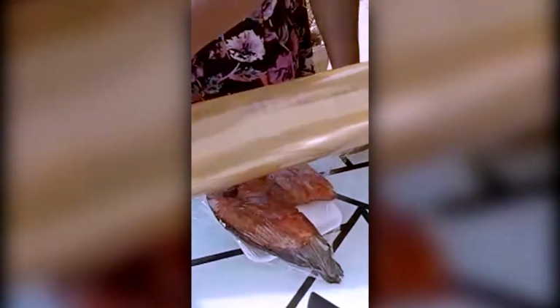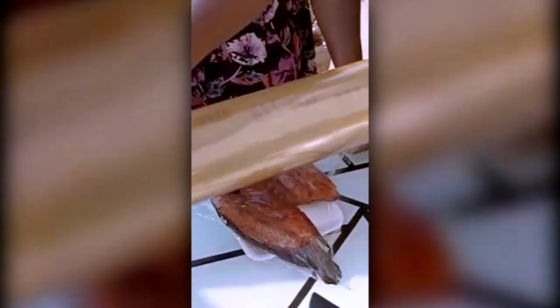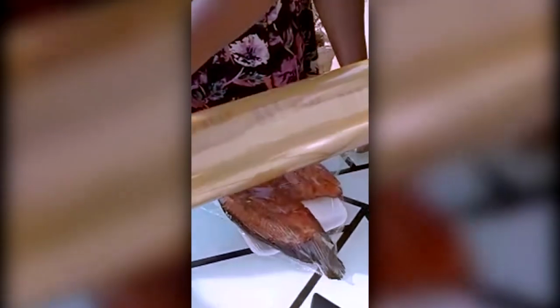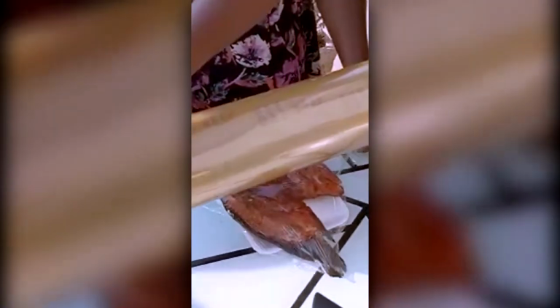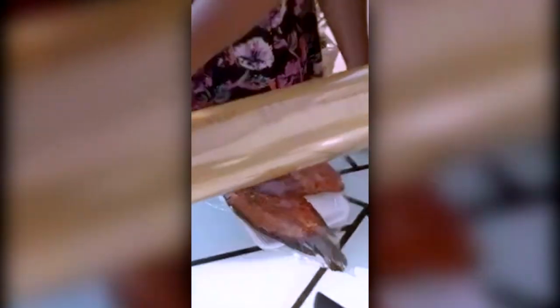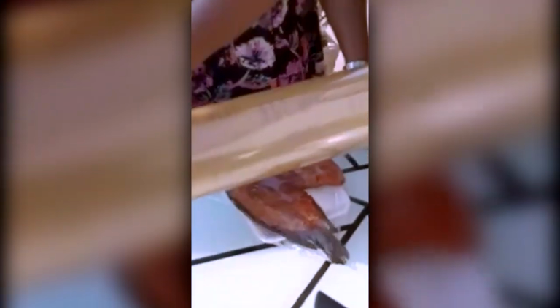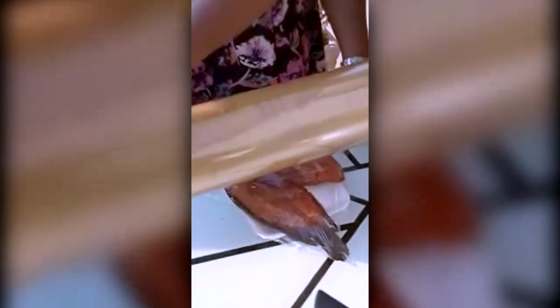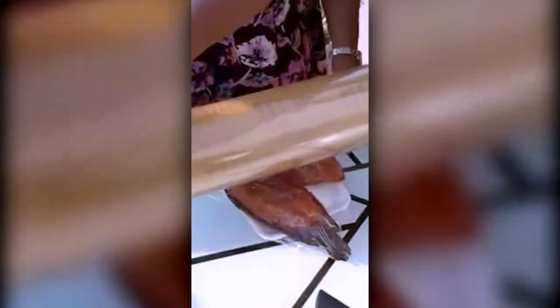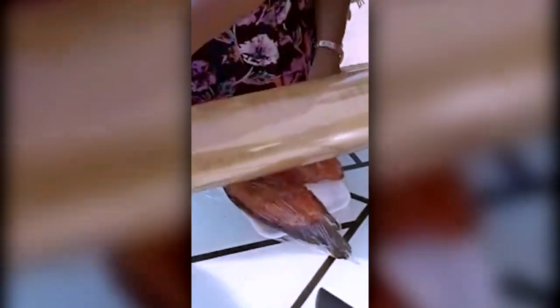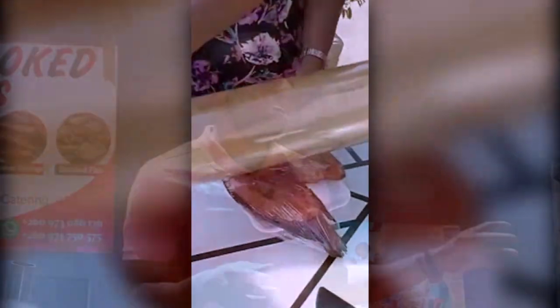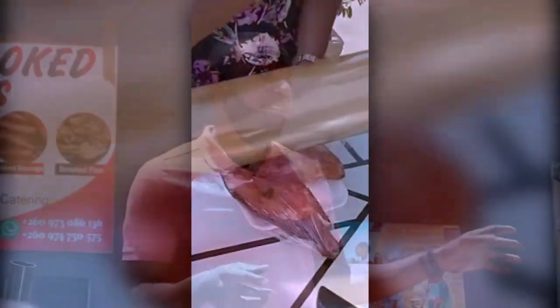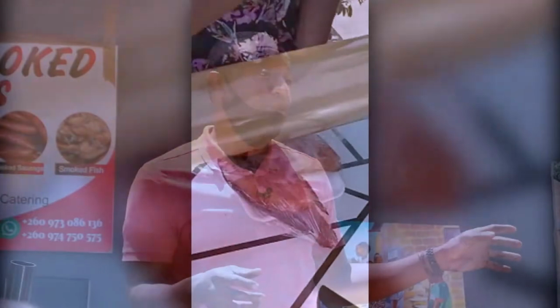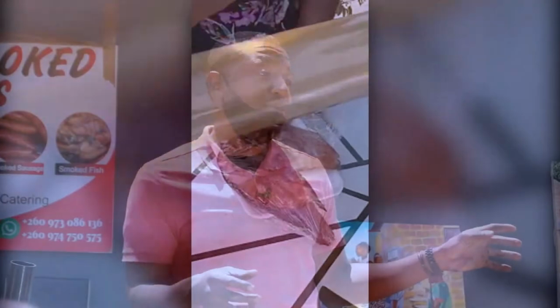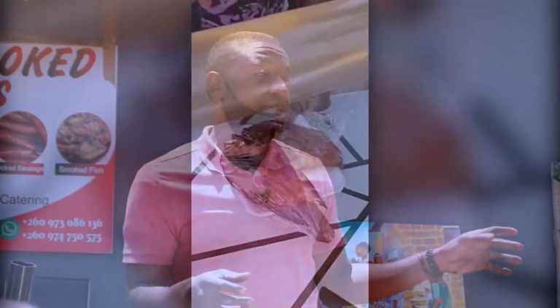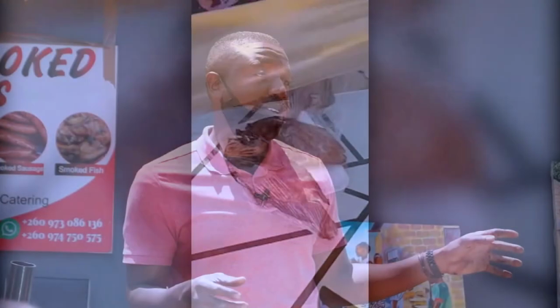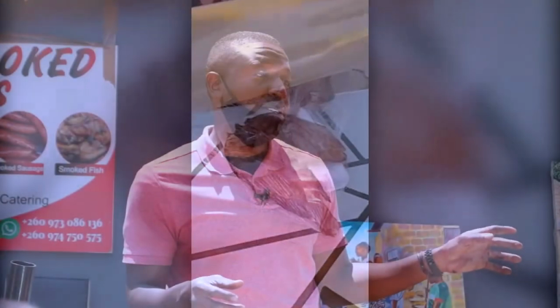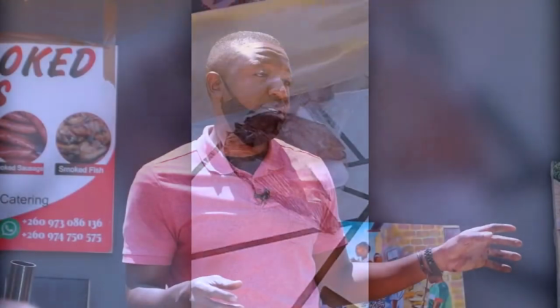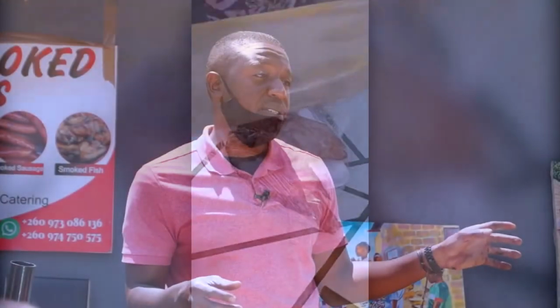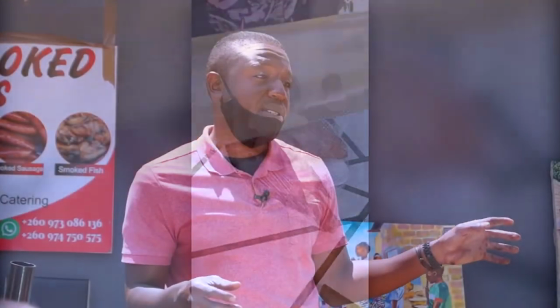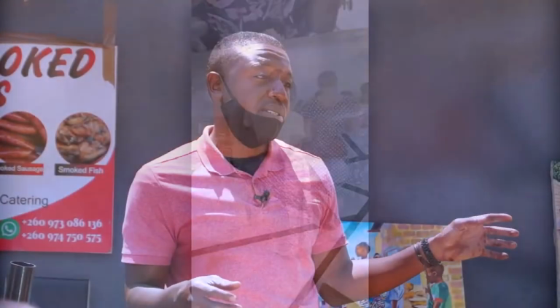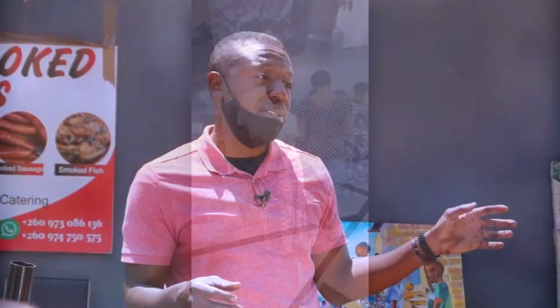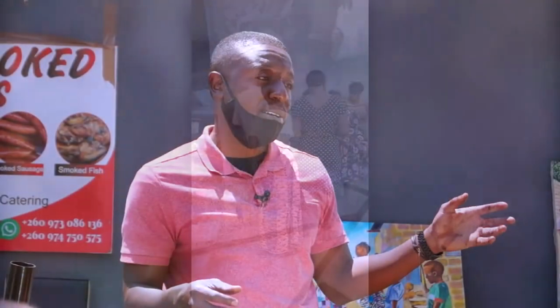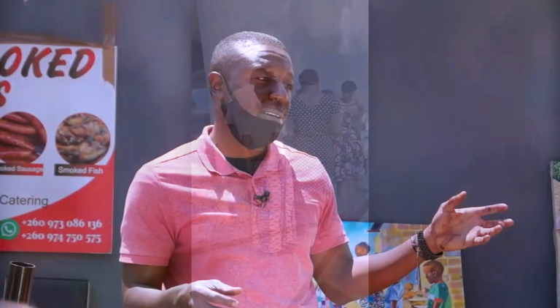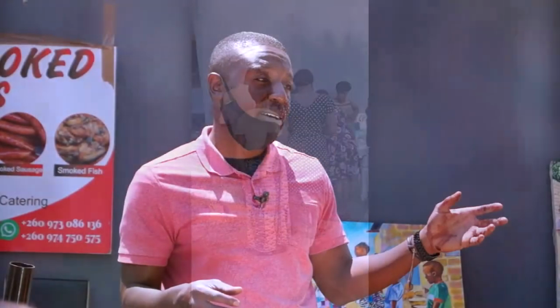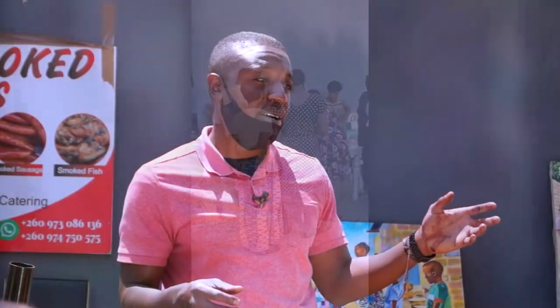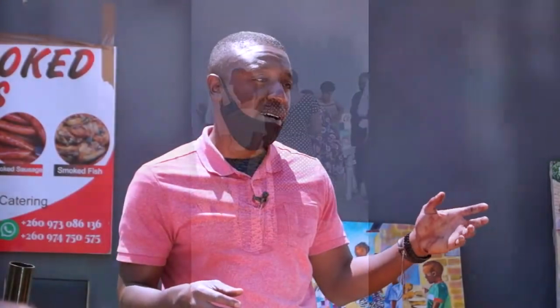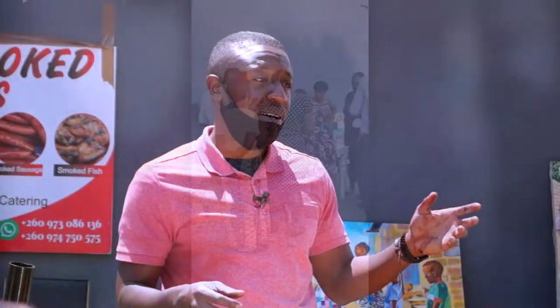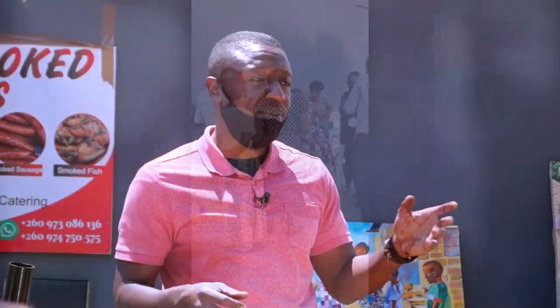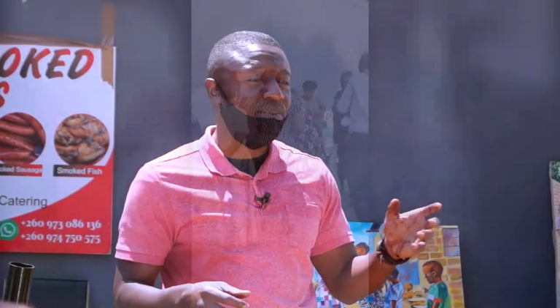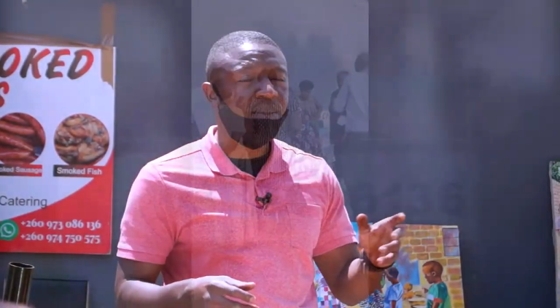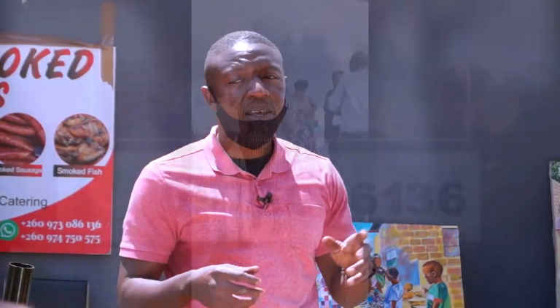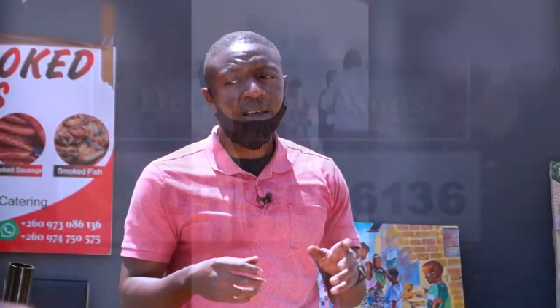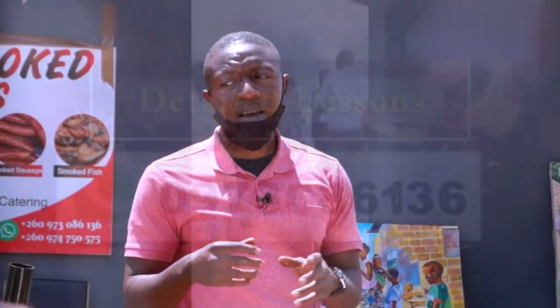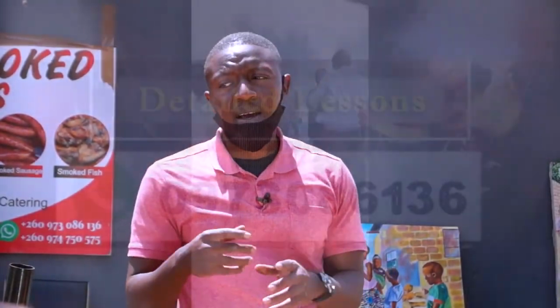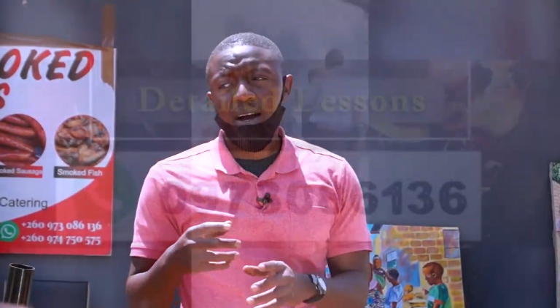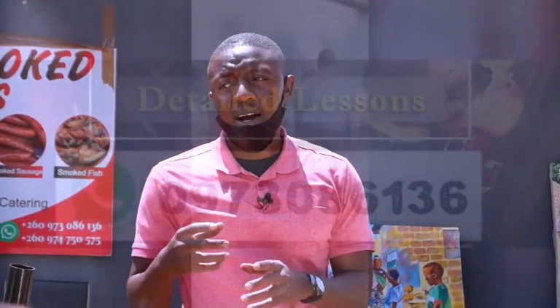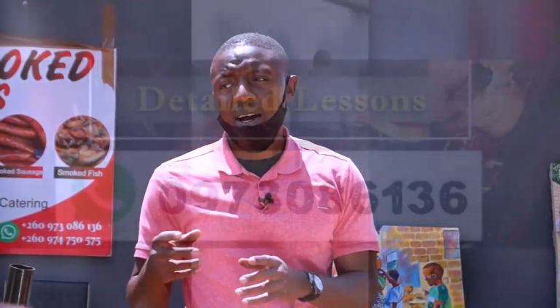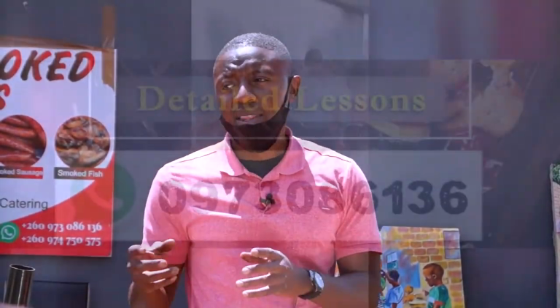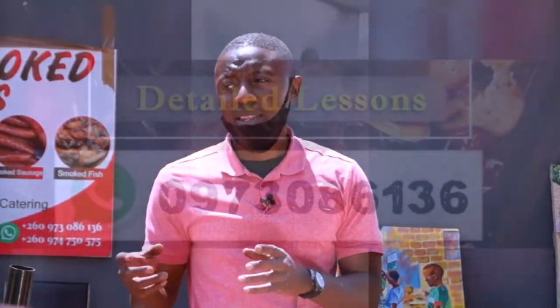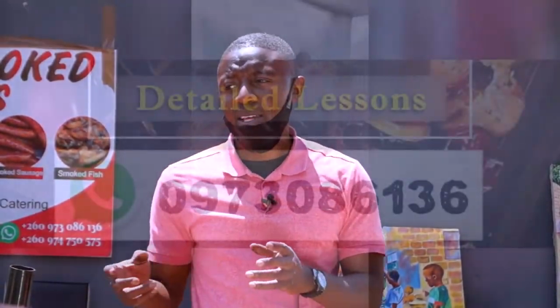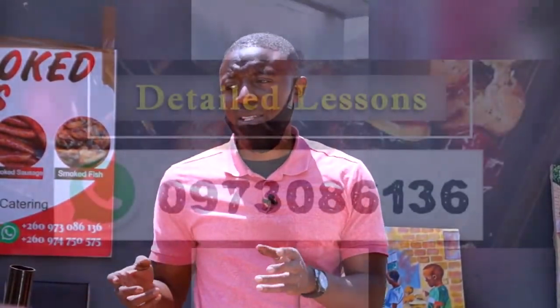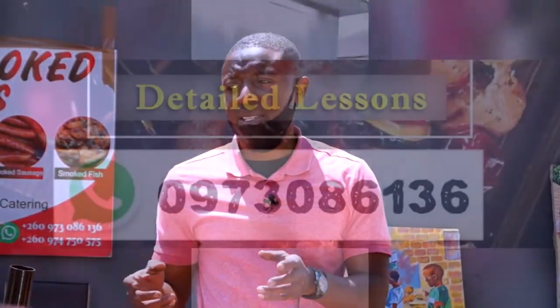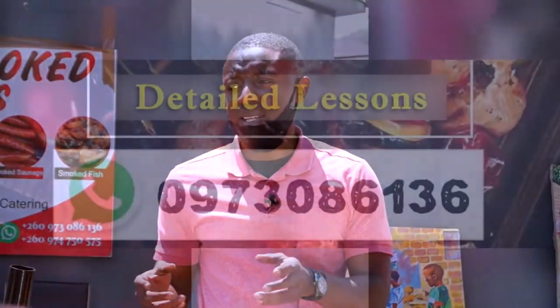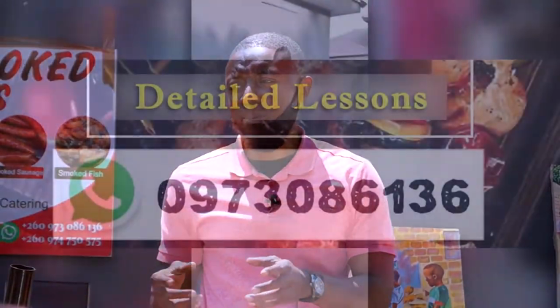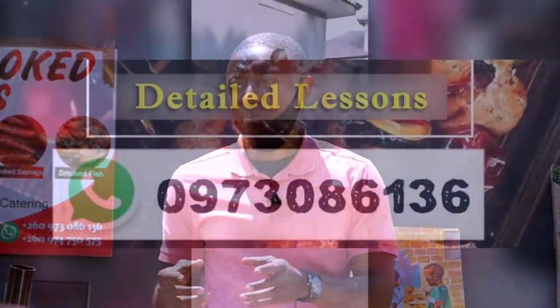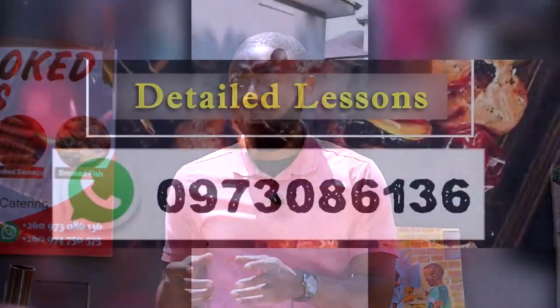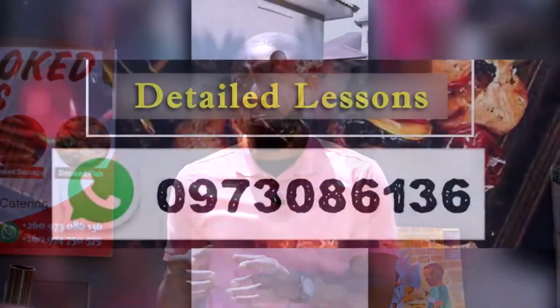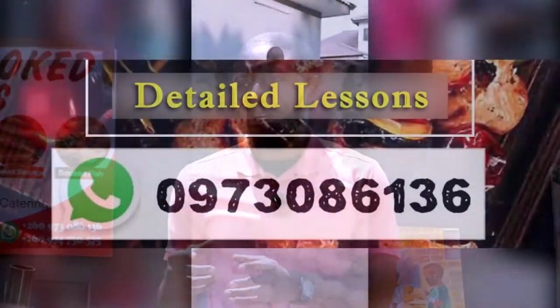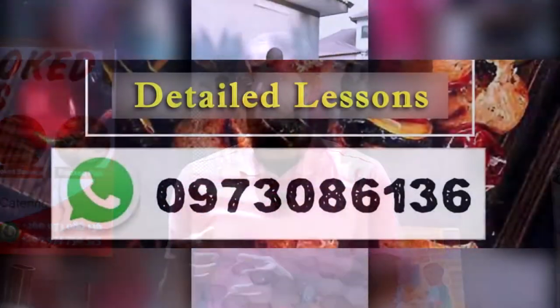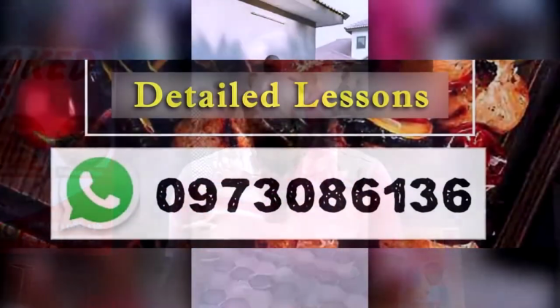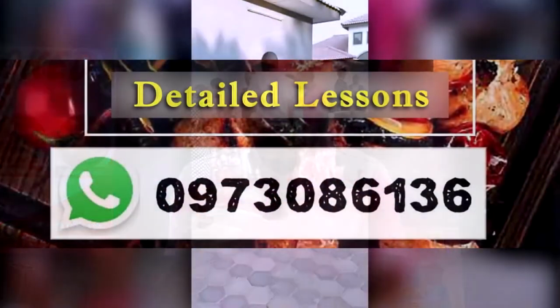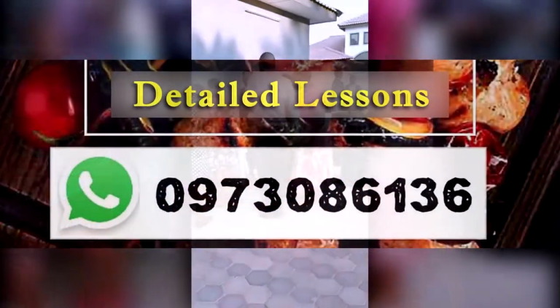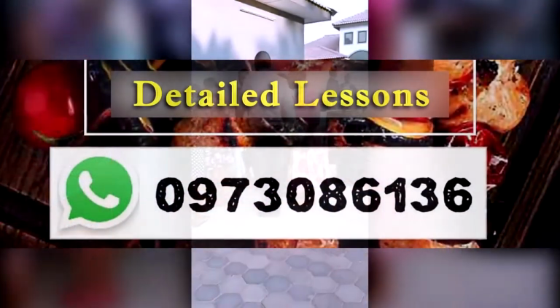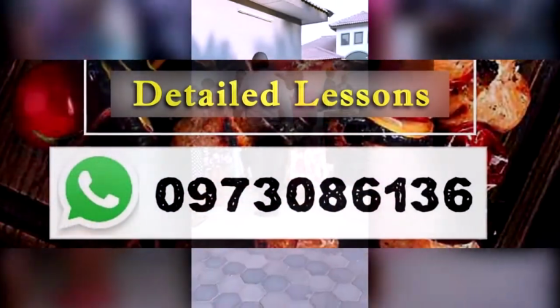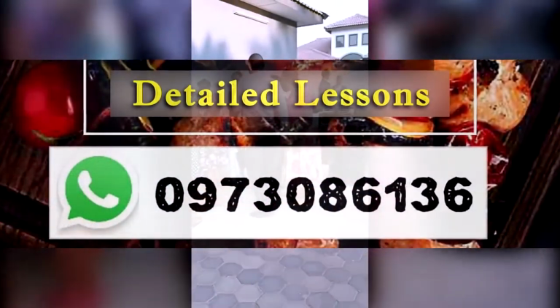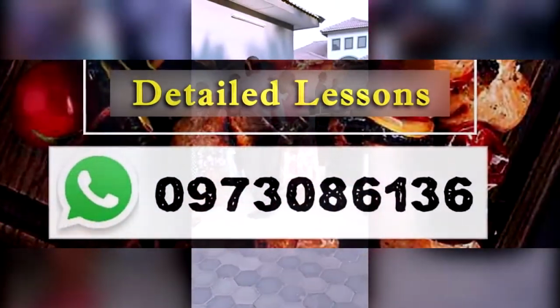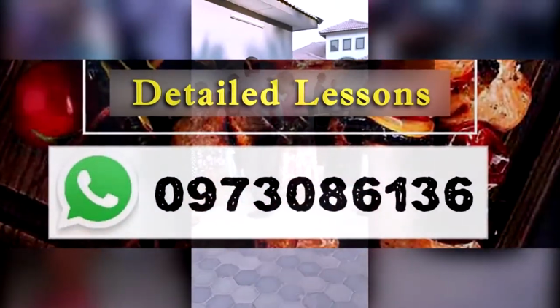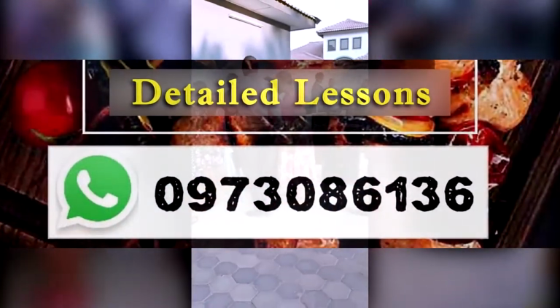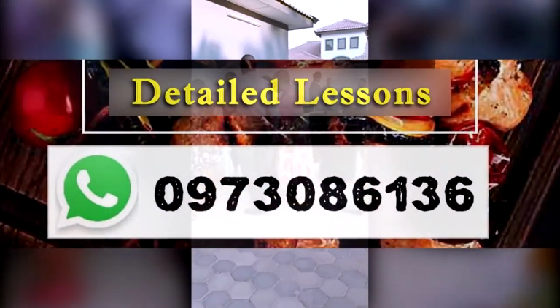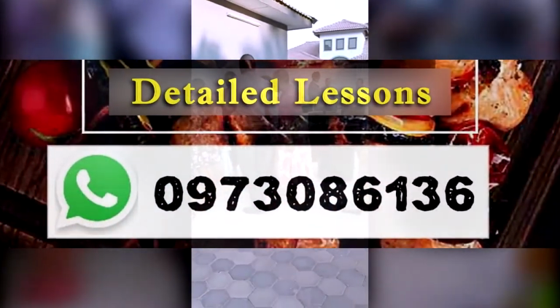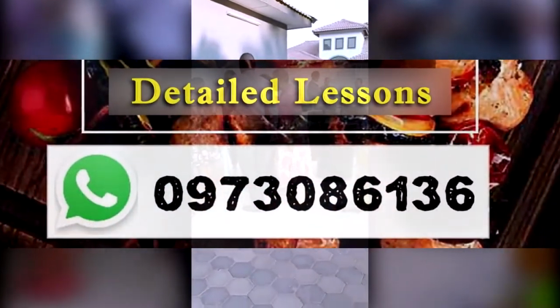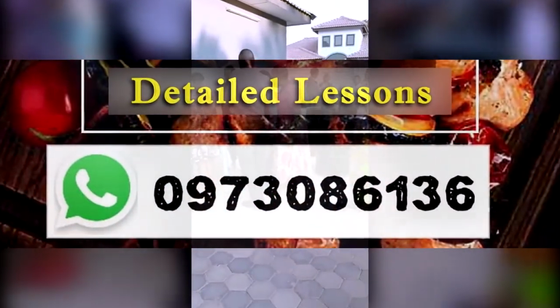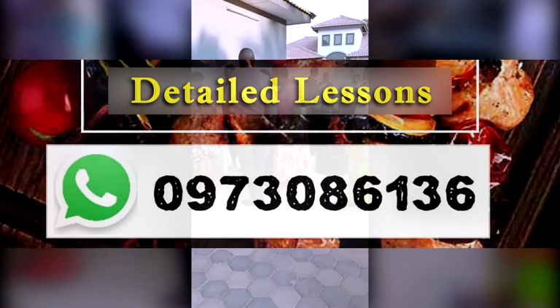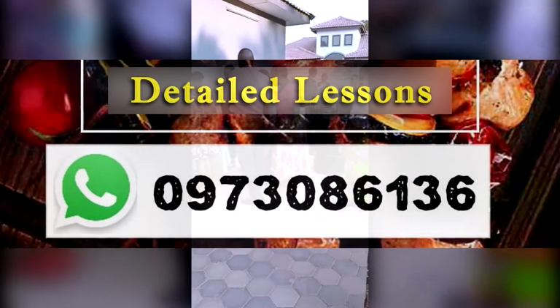For more information, call him or drop him a message on this number to be a part of the interesting classes.